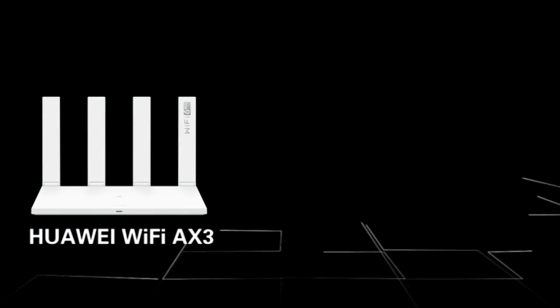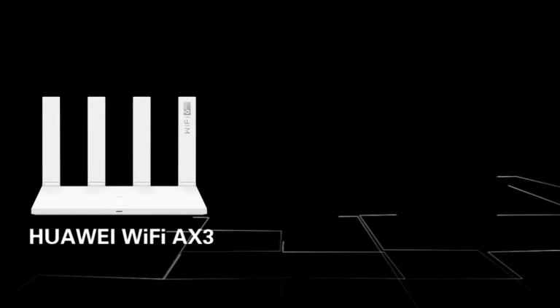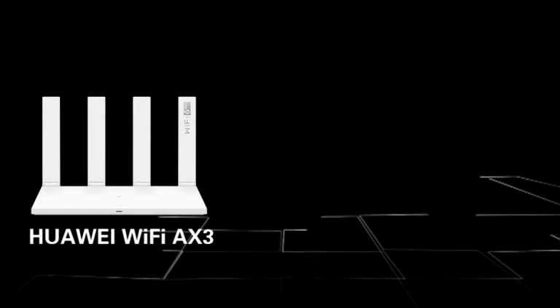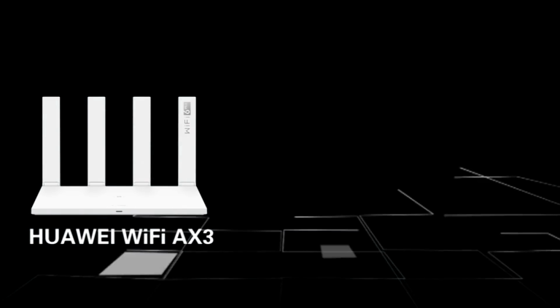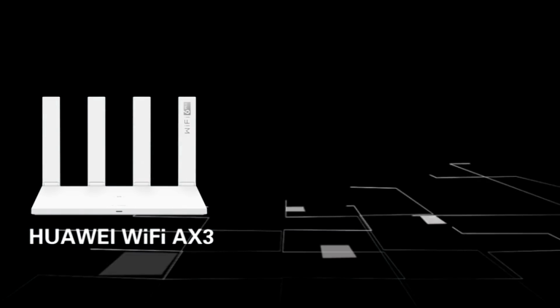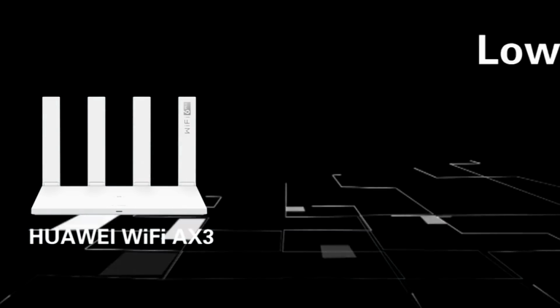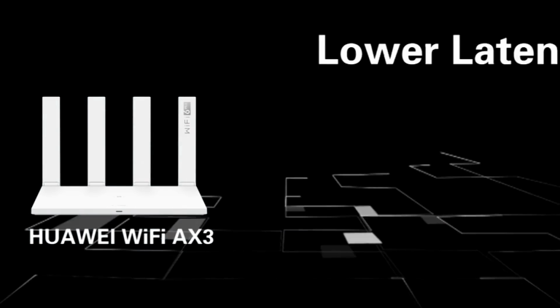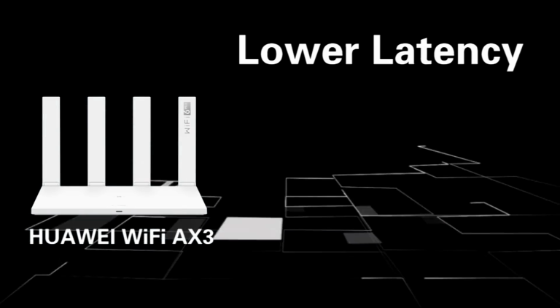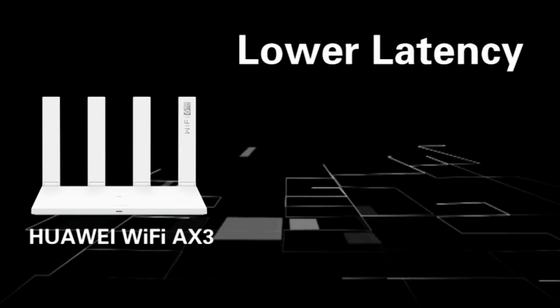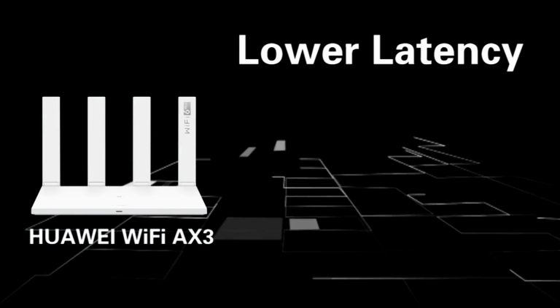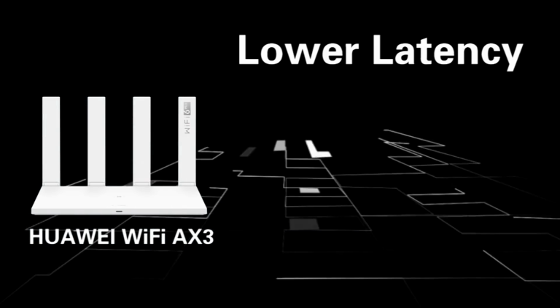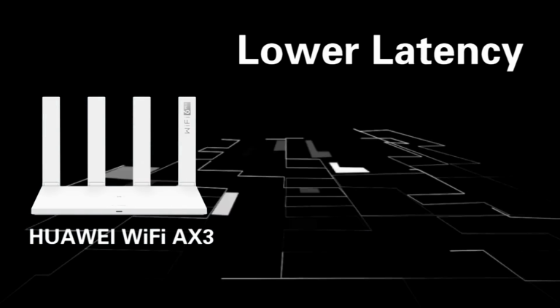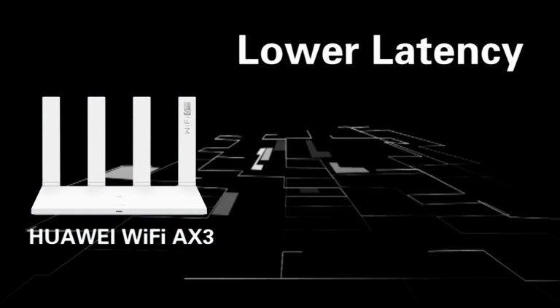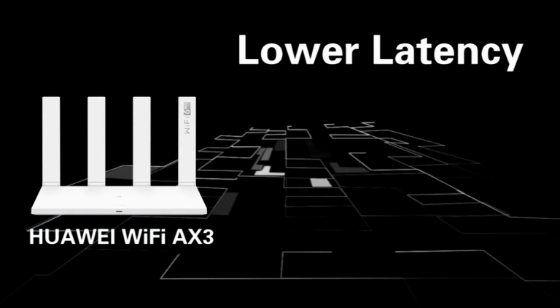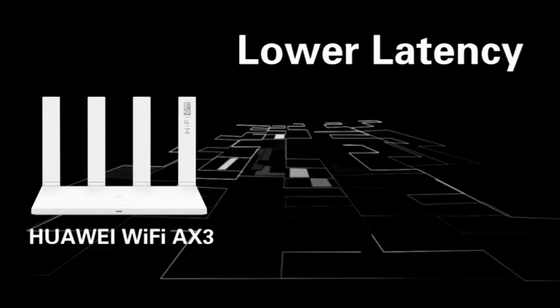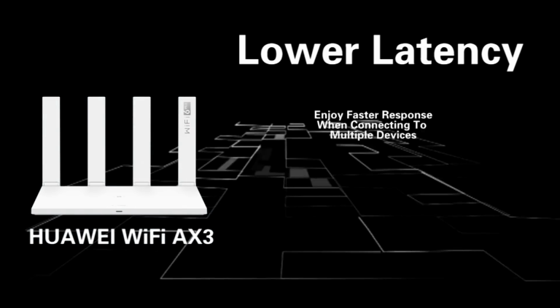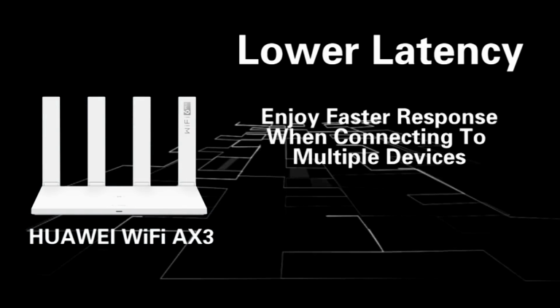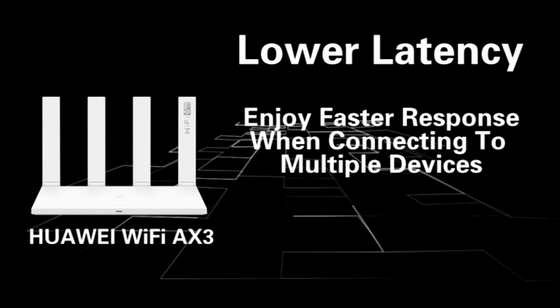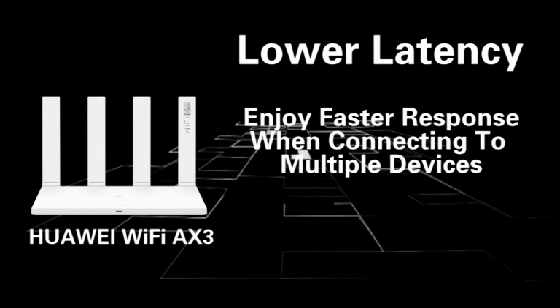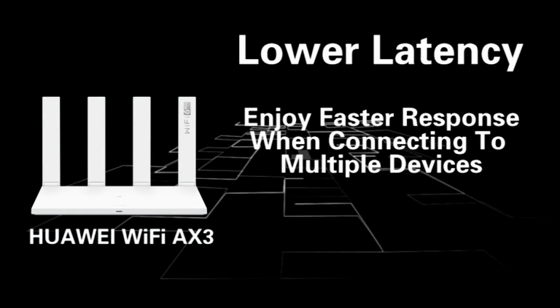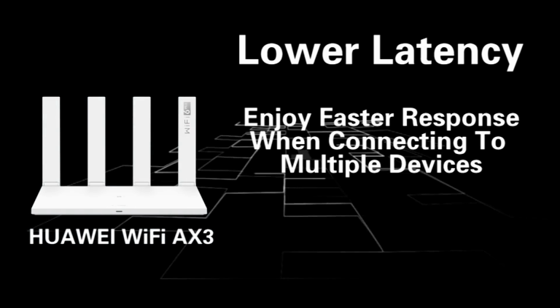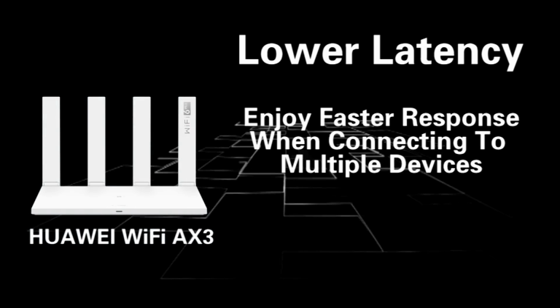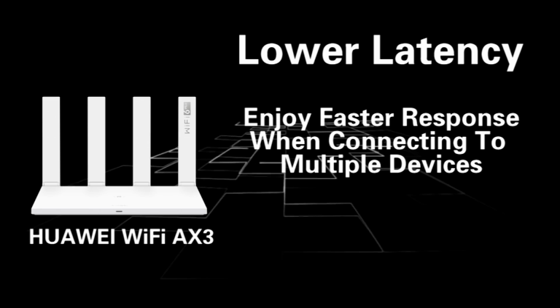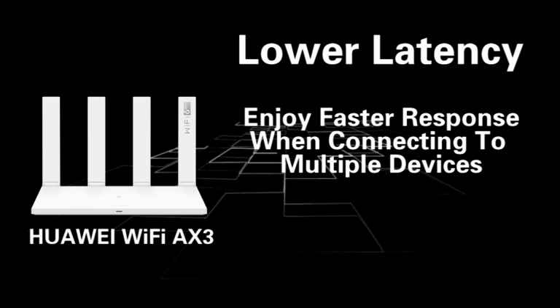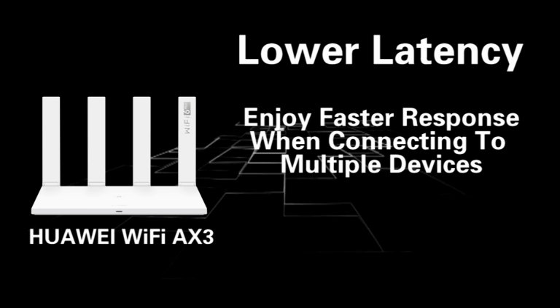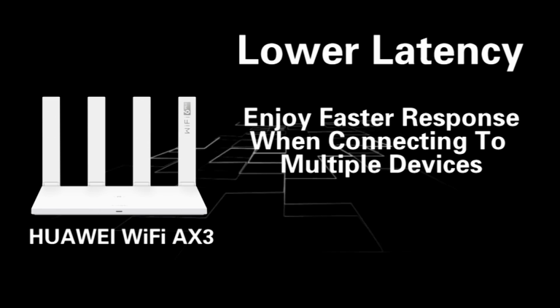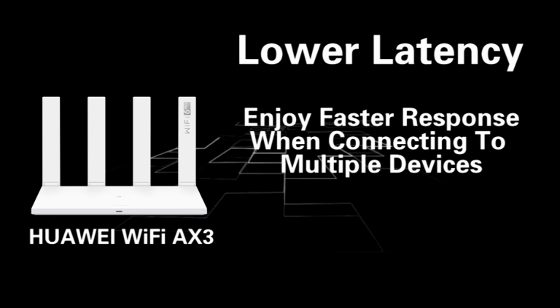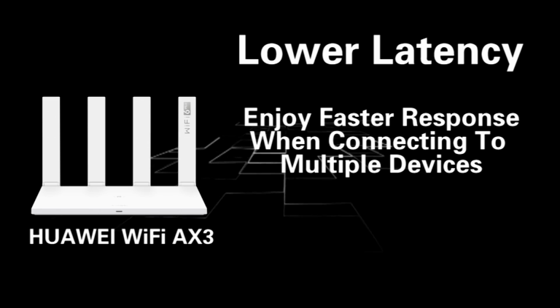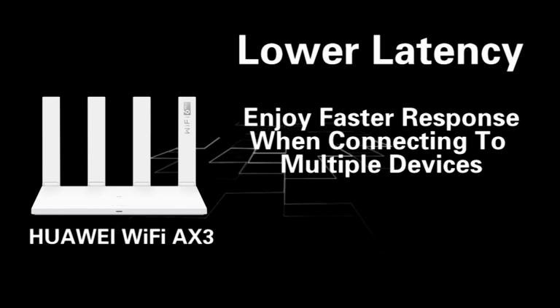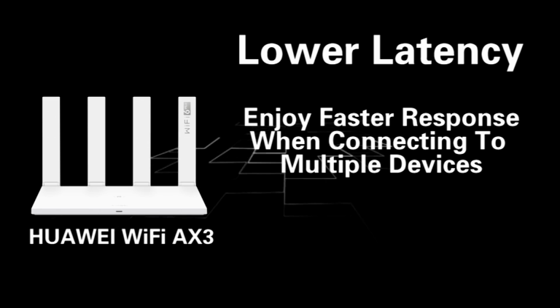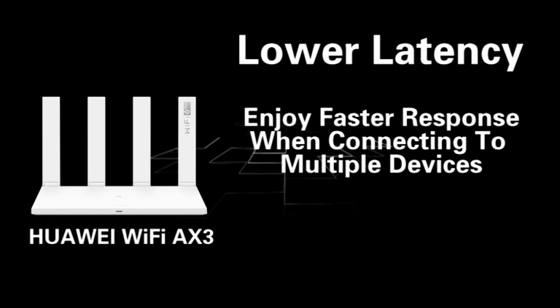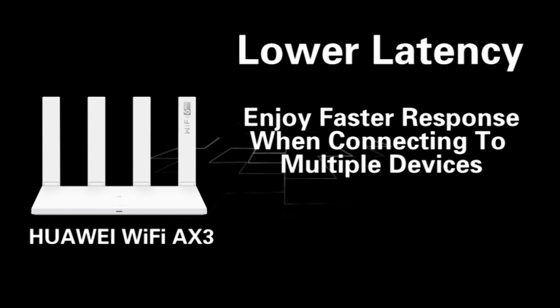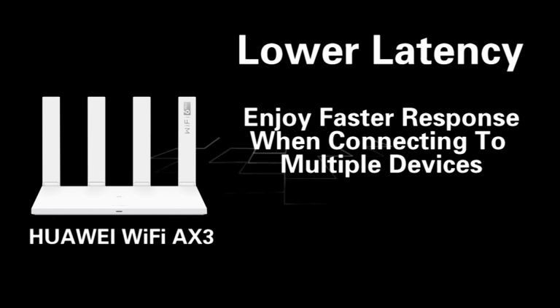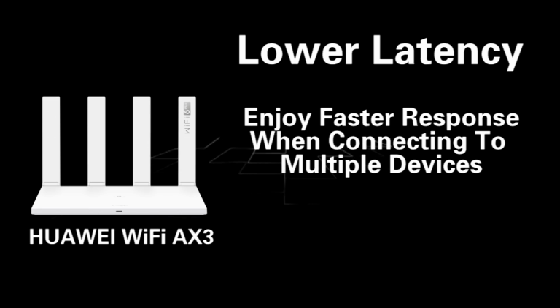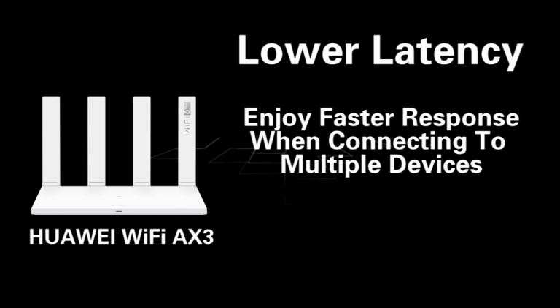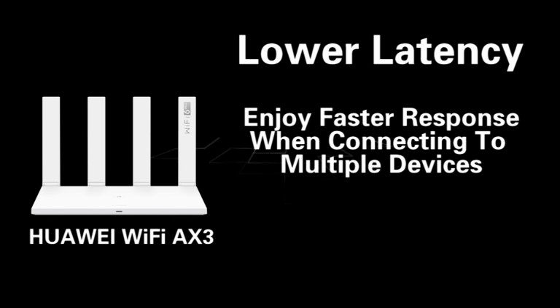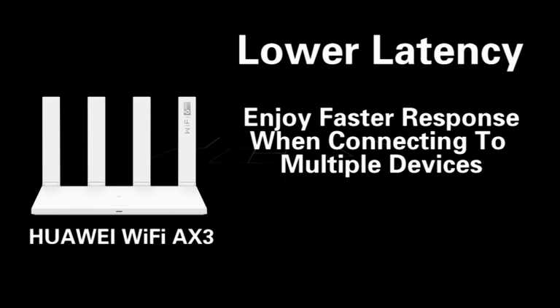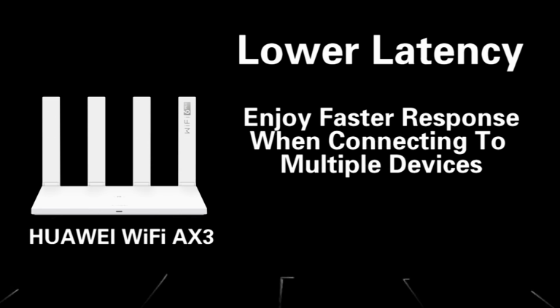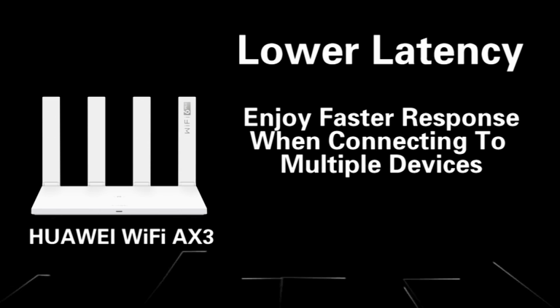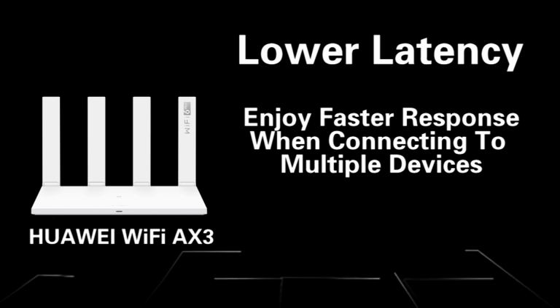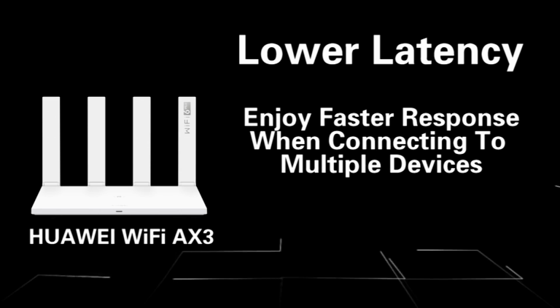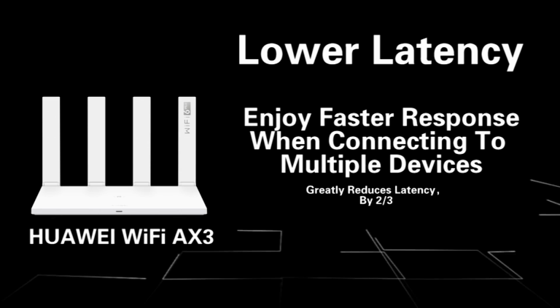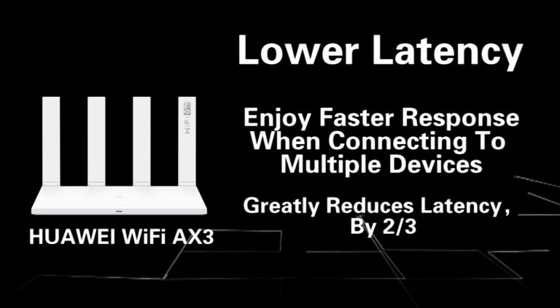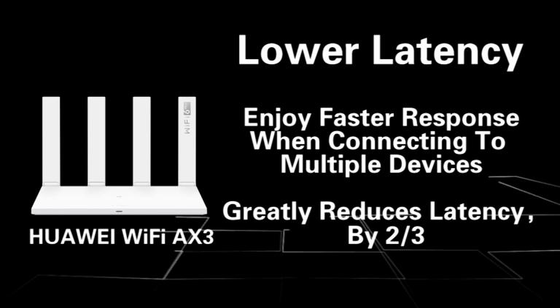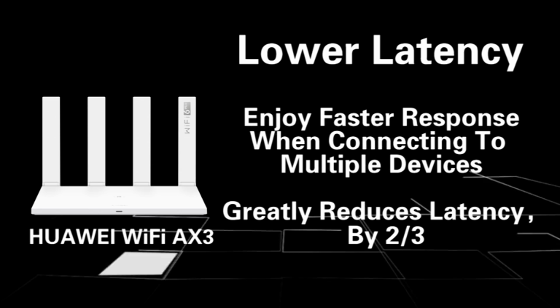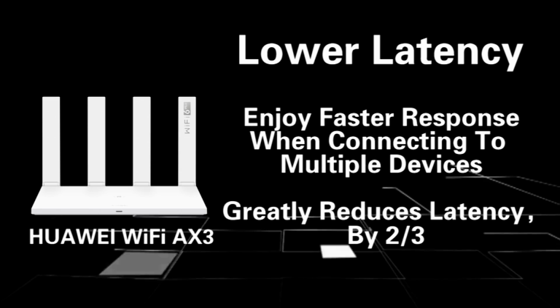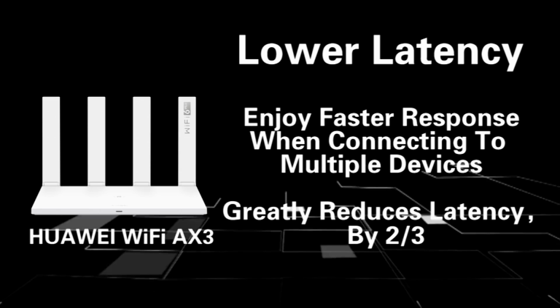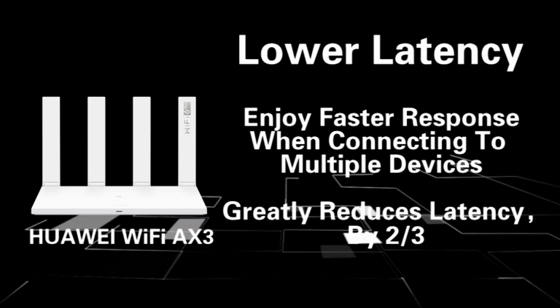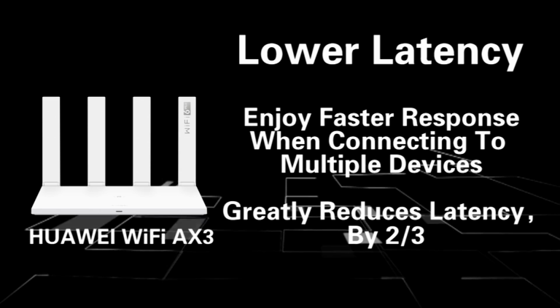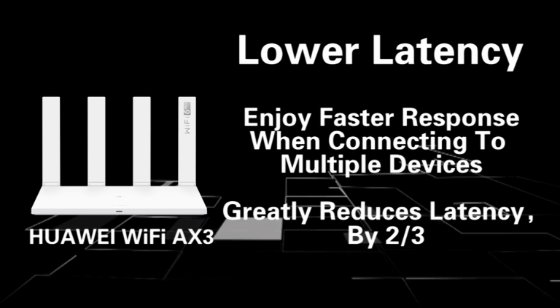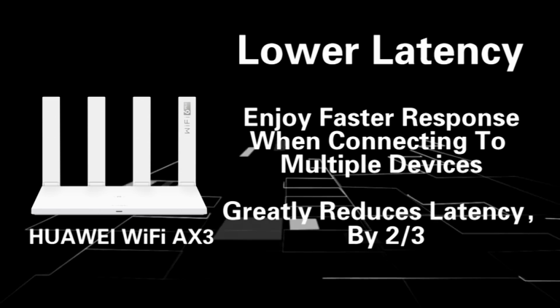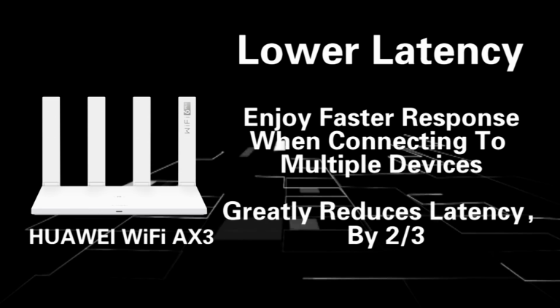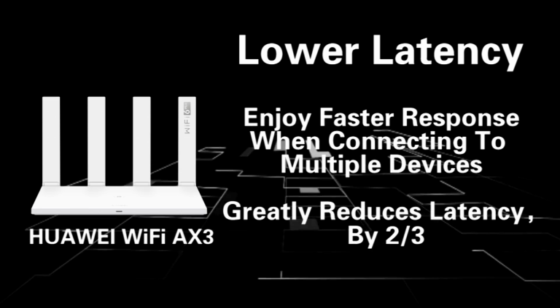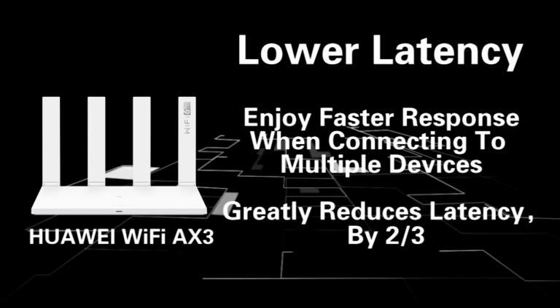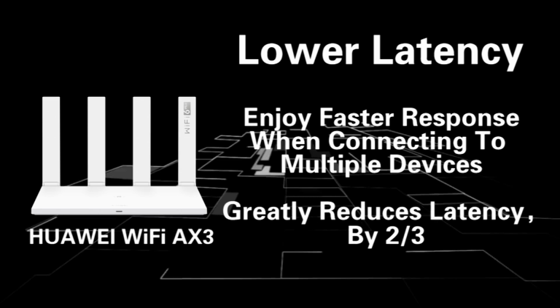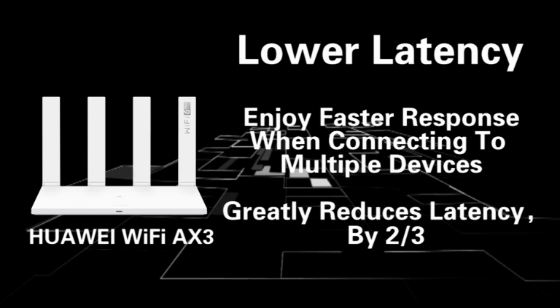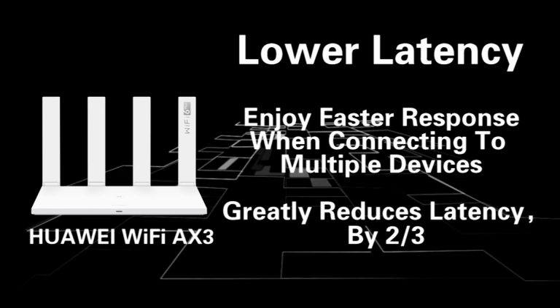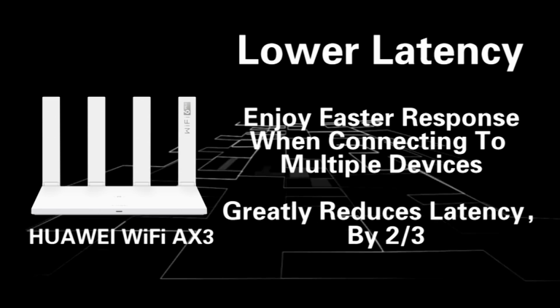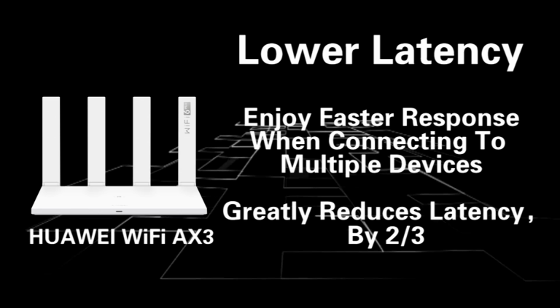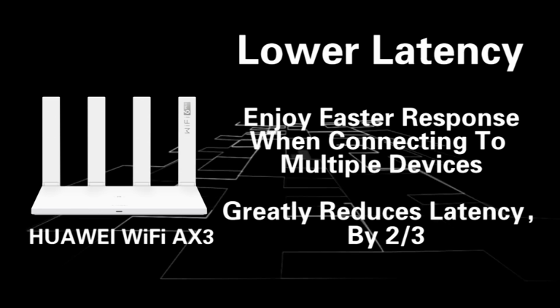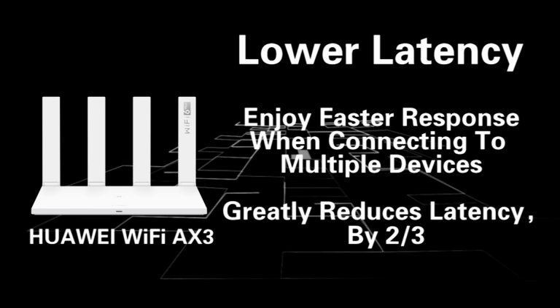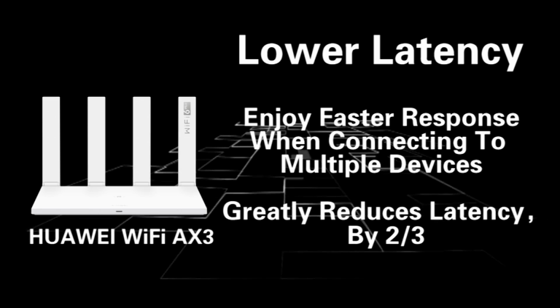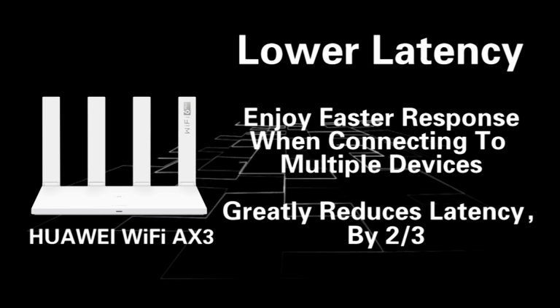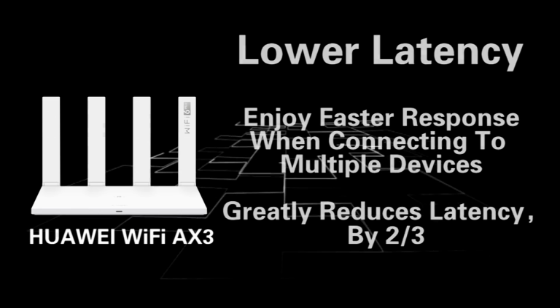Fourth, lower latency. Enjoy faster response when connecting to multiple devices. Latency is greatly reduced by 2.3 times.